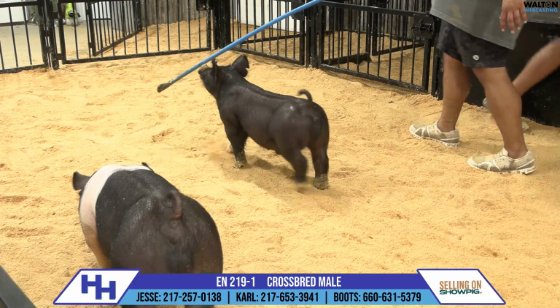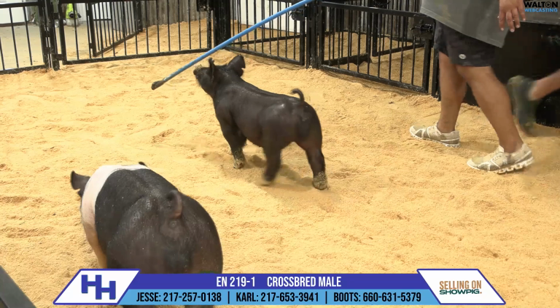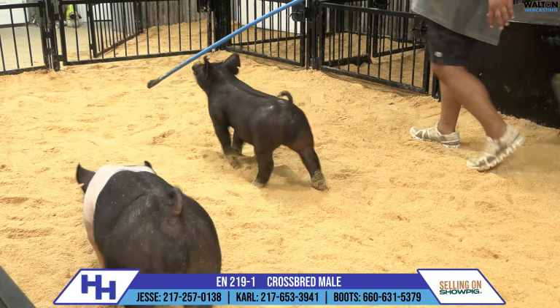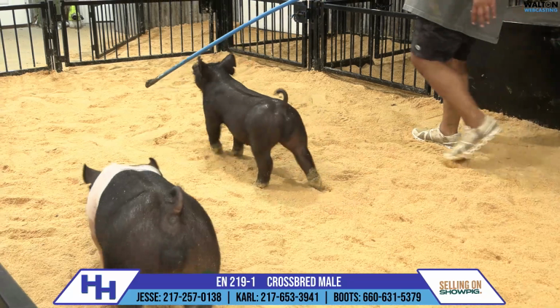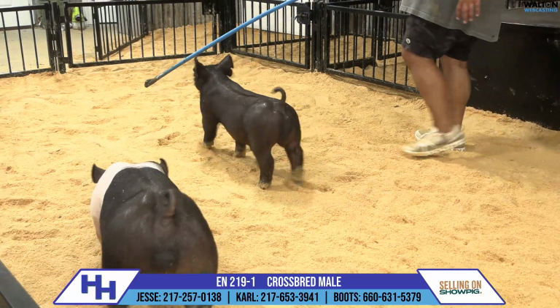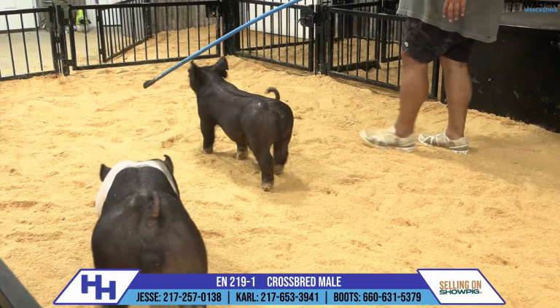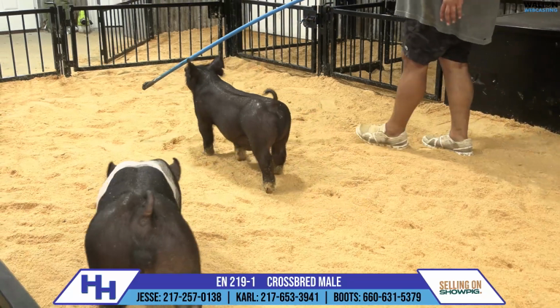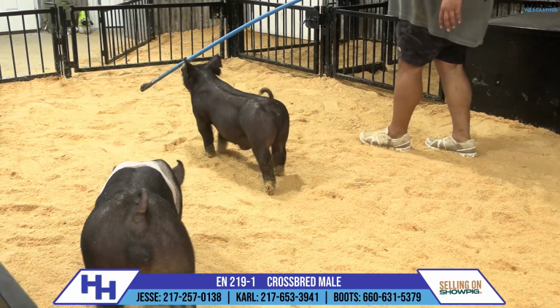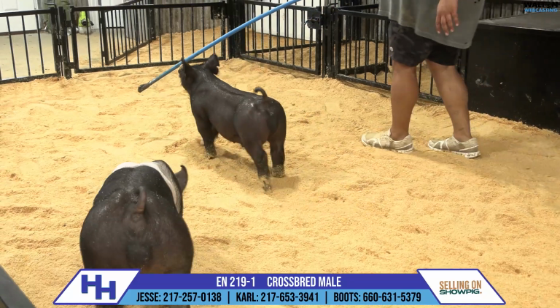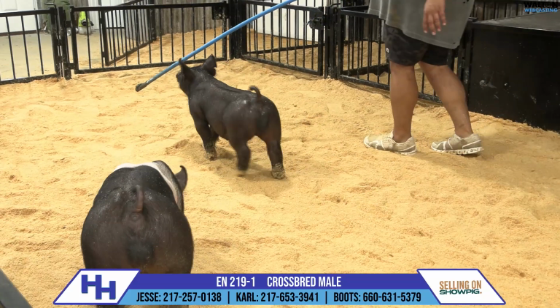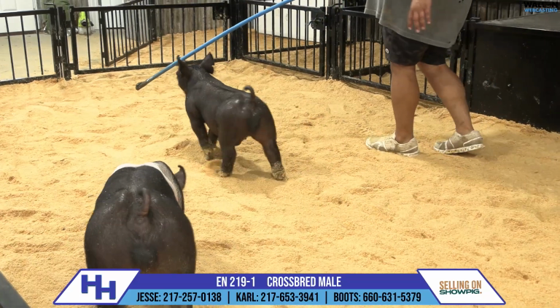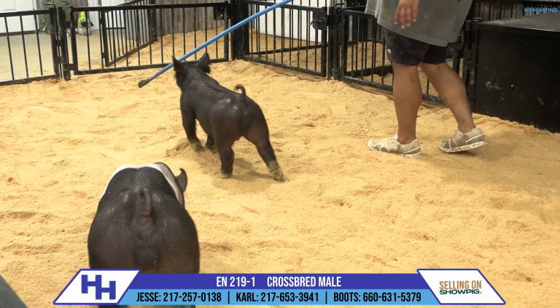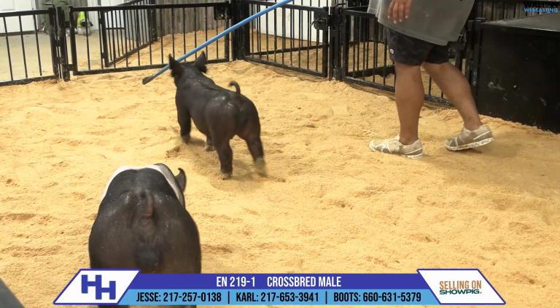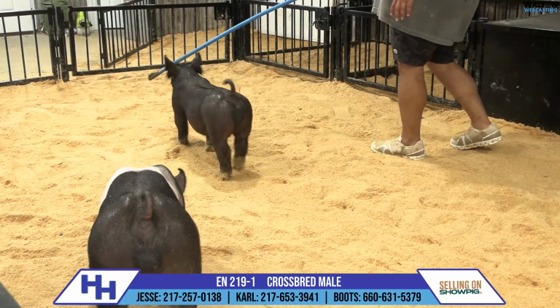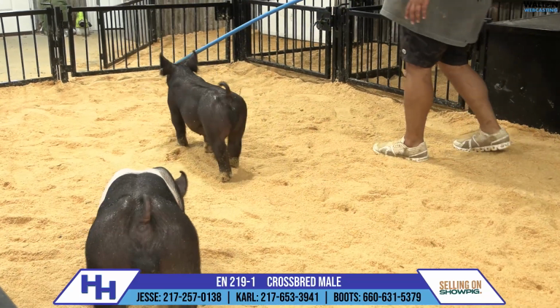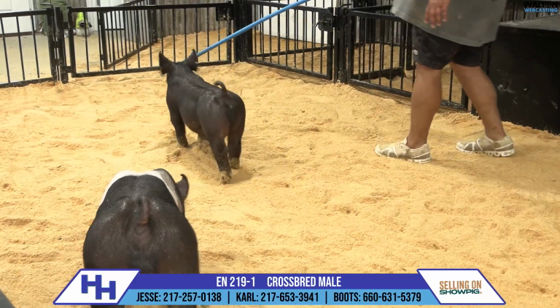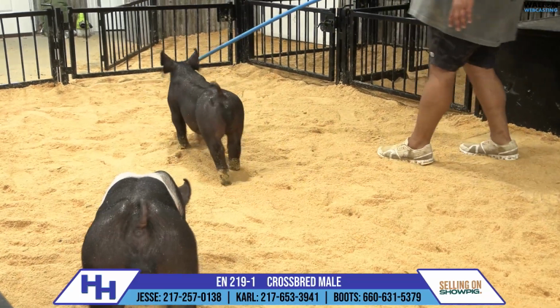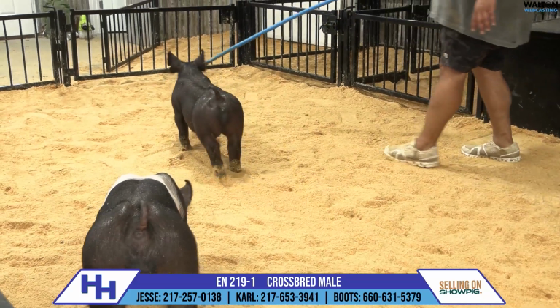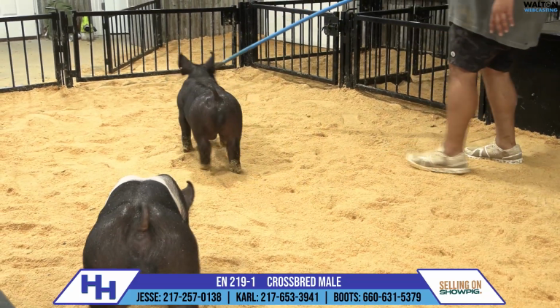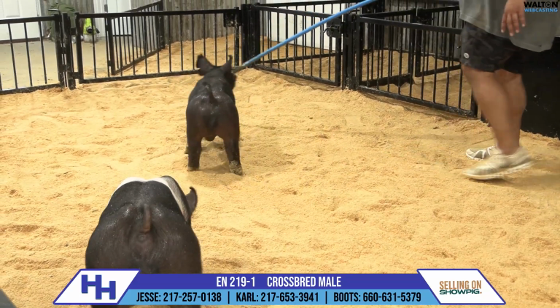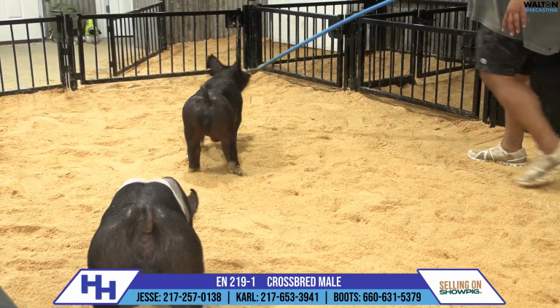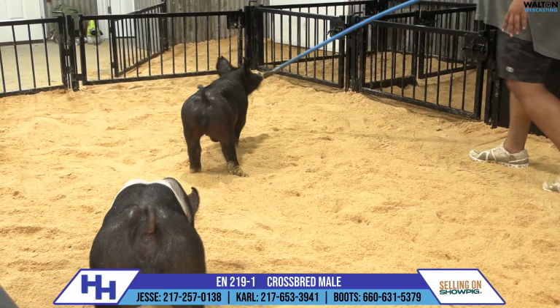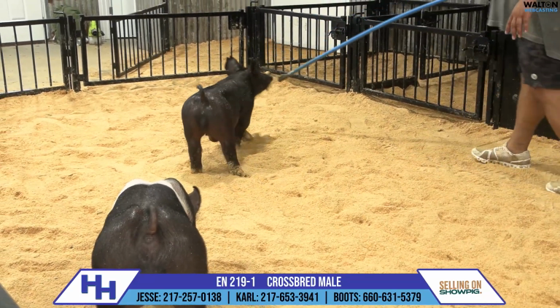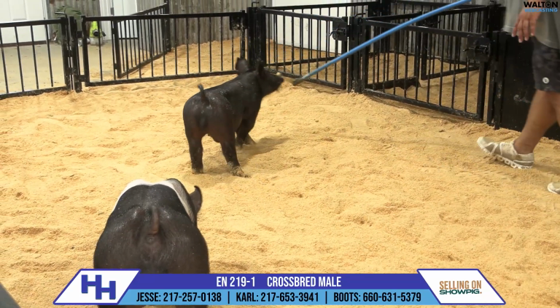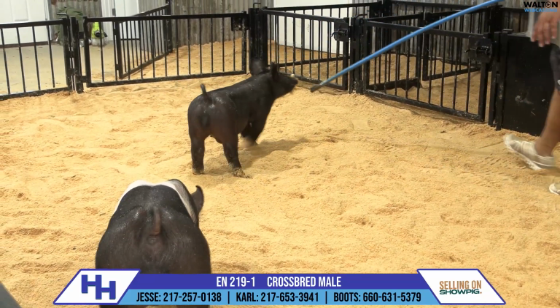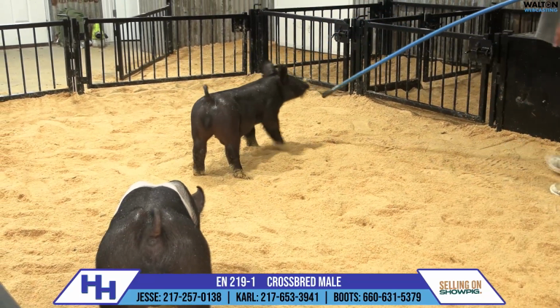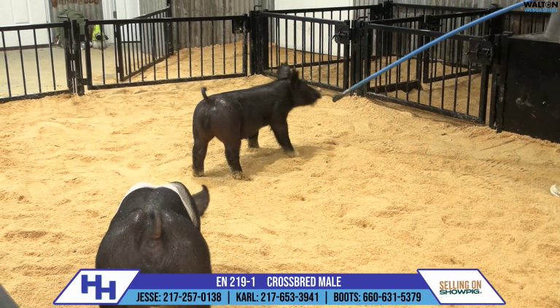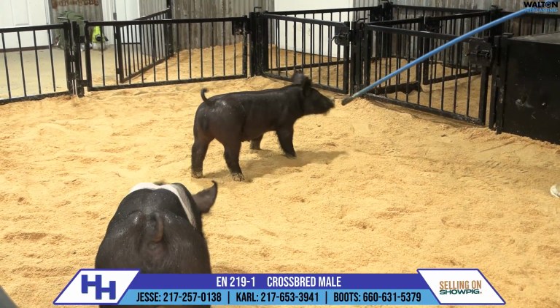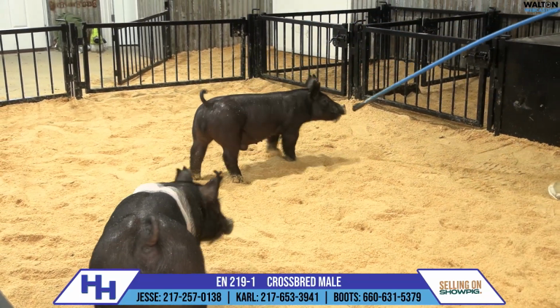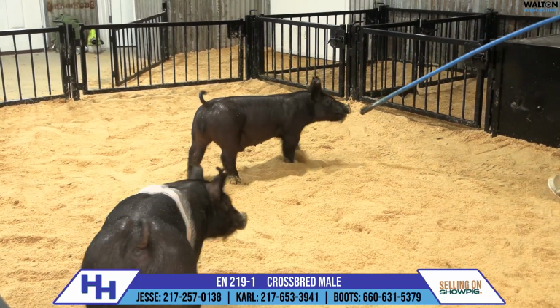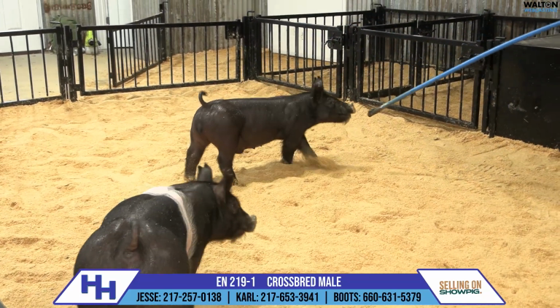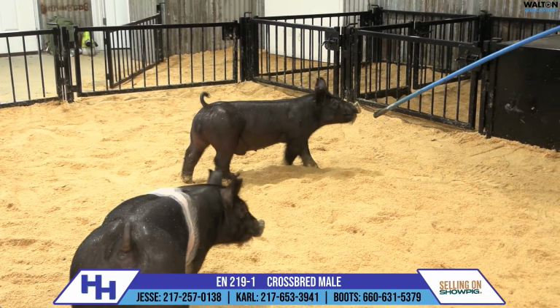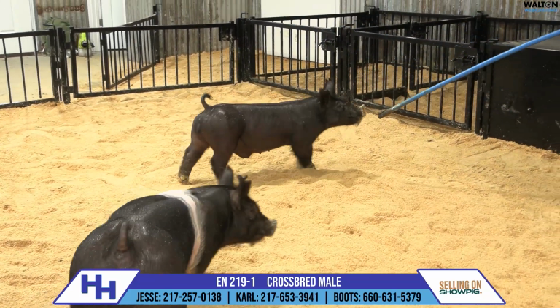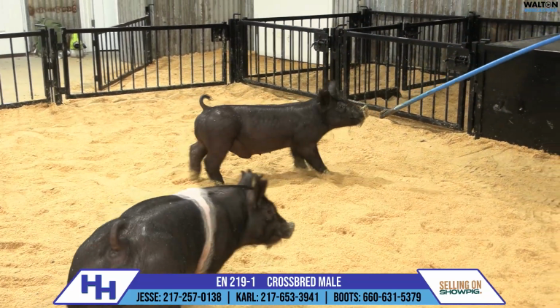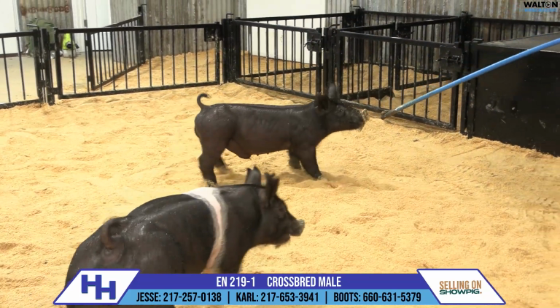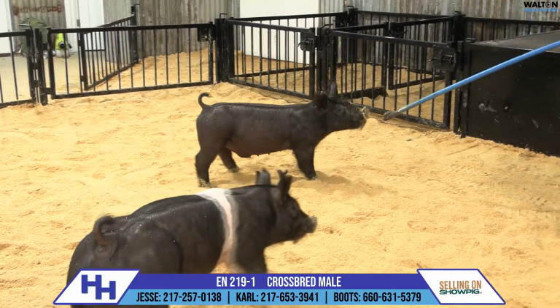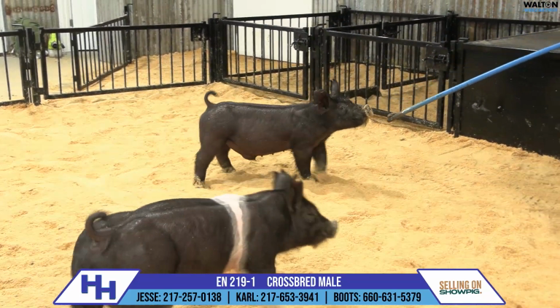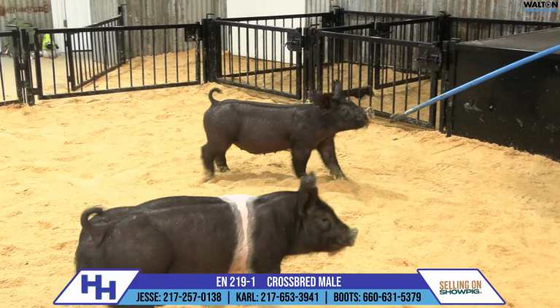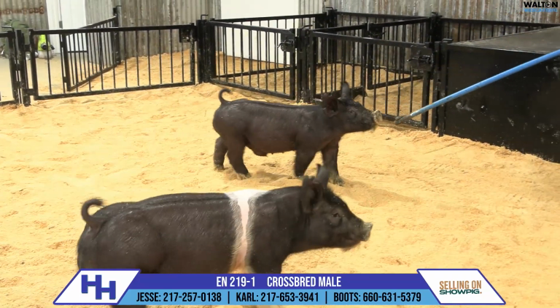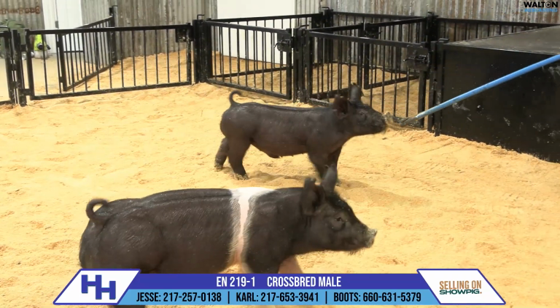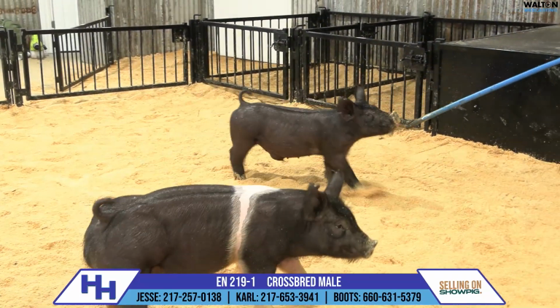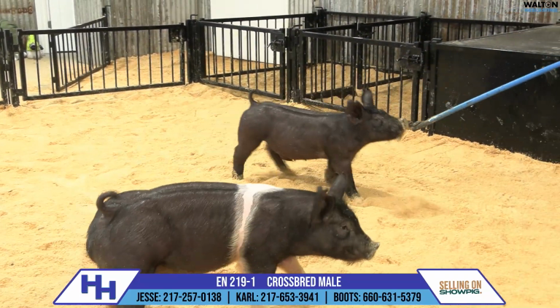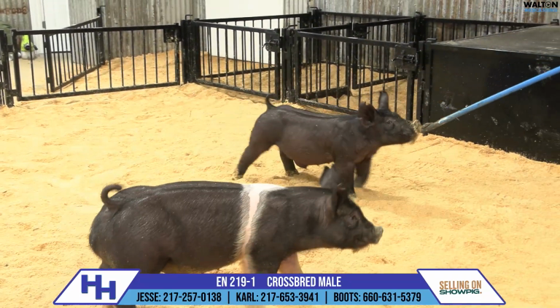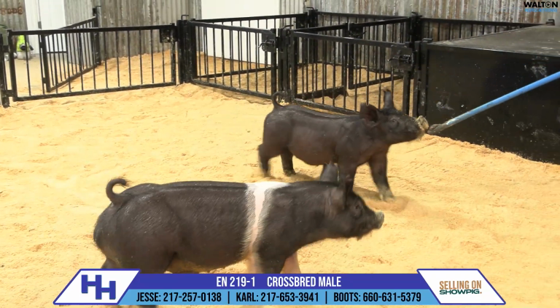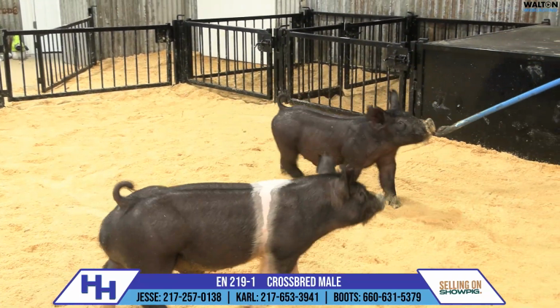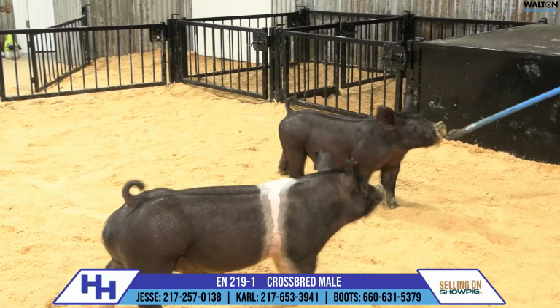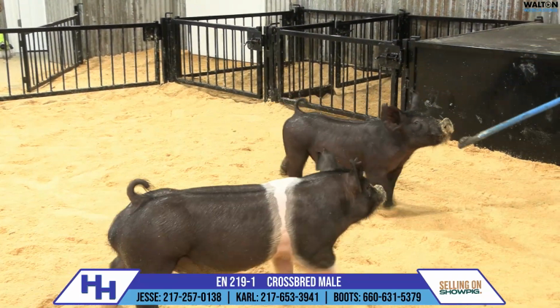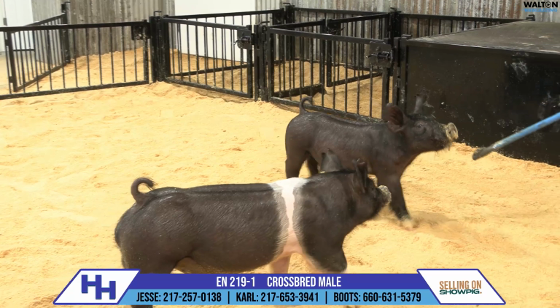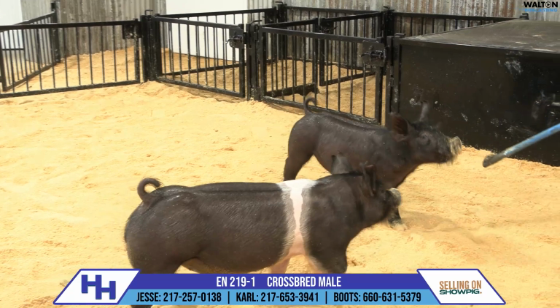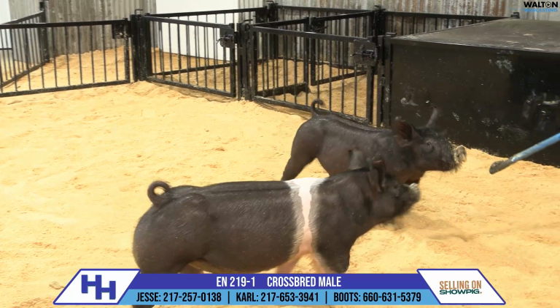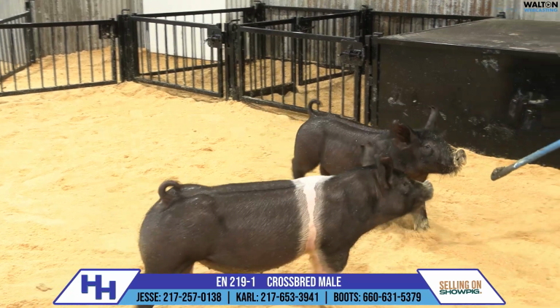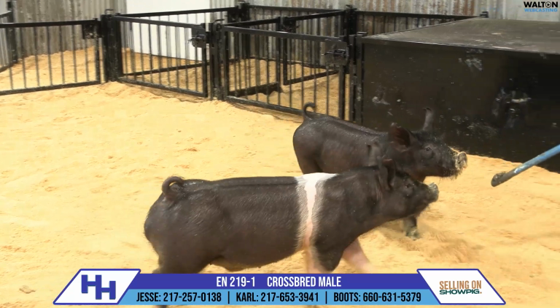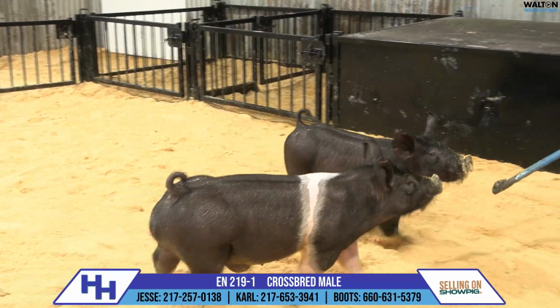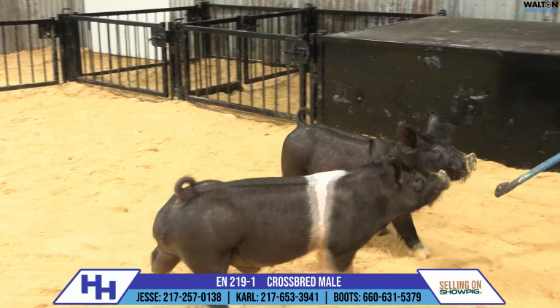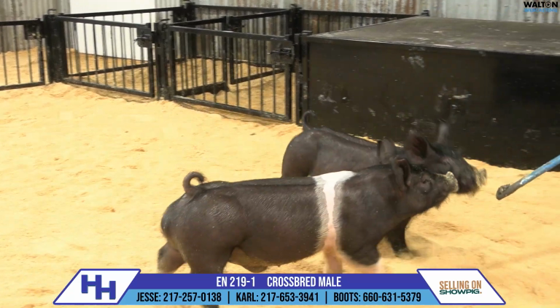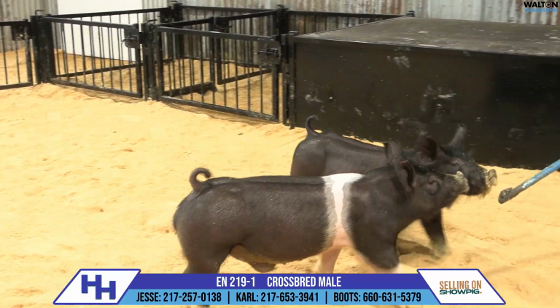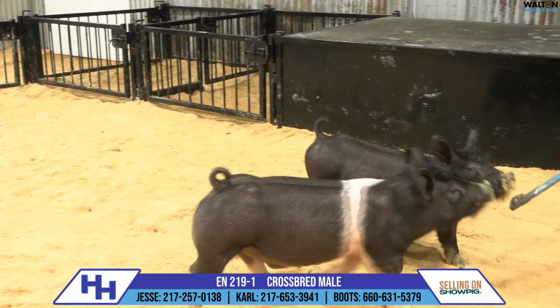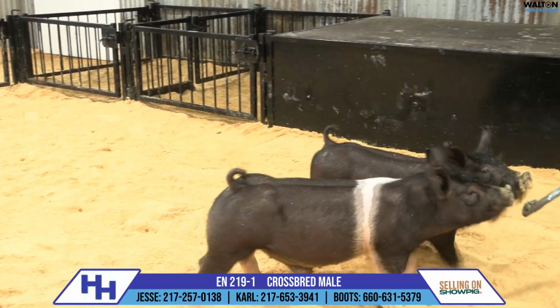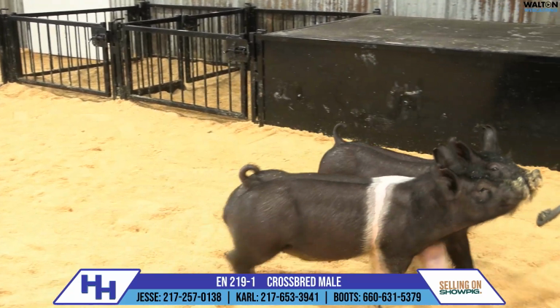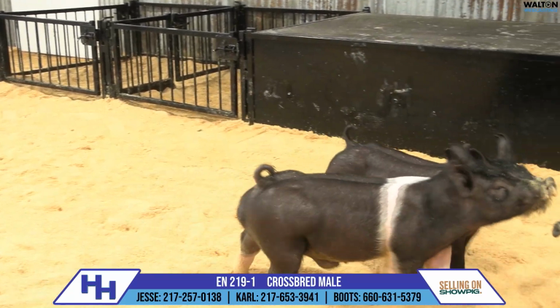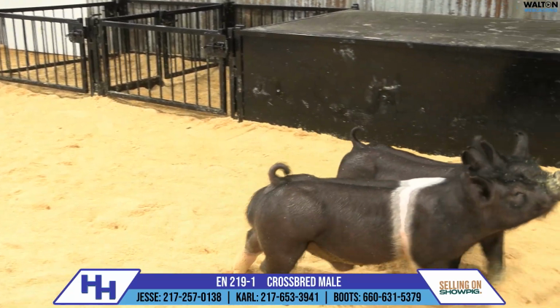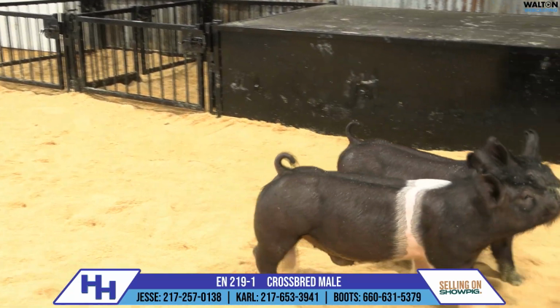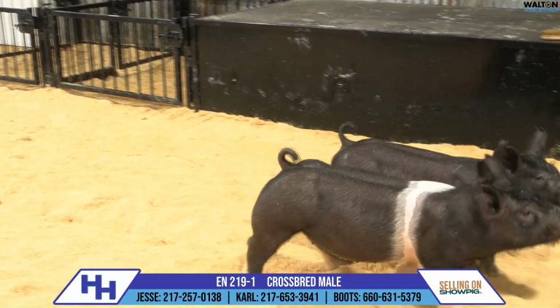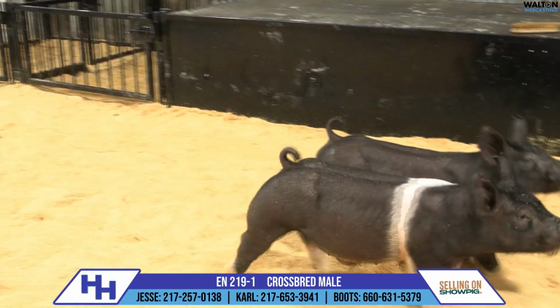Good stuff here. He's not solid black — he's got two little socks up front — but regardless of color, I think this is good livestock.